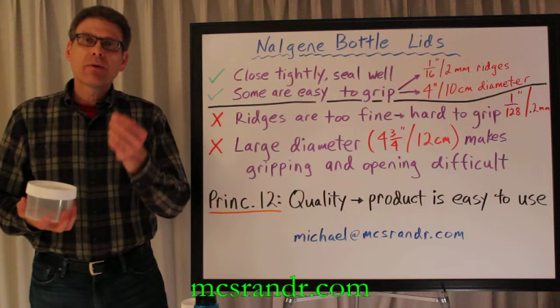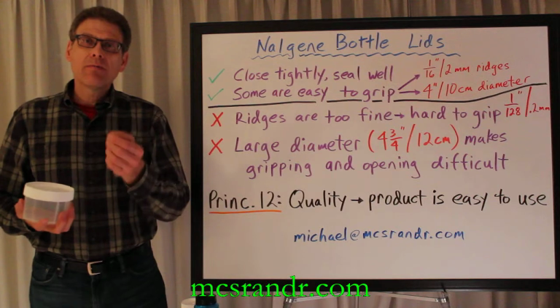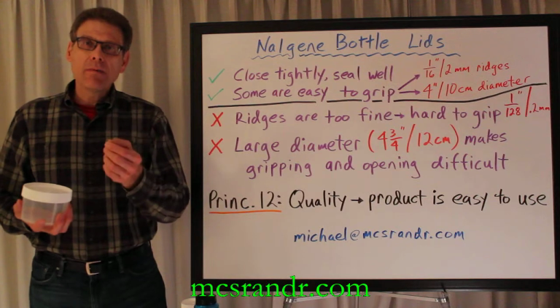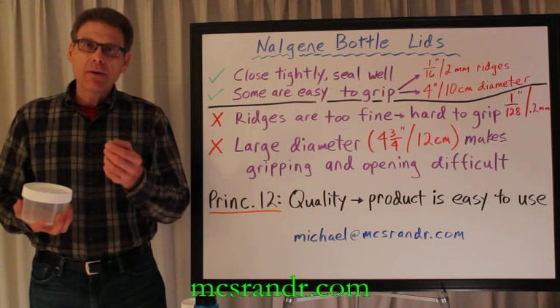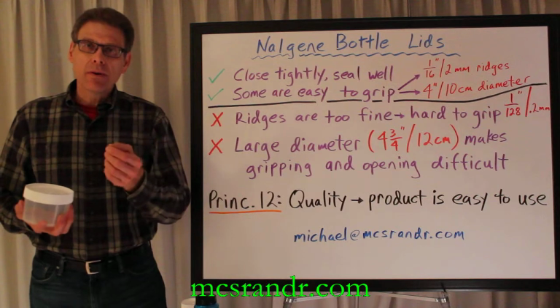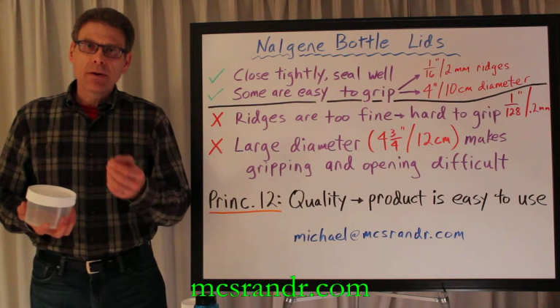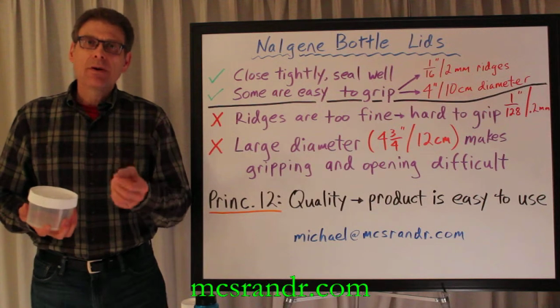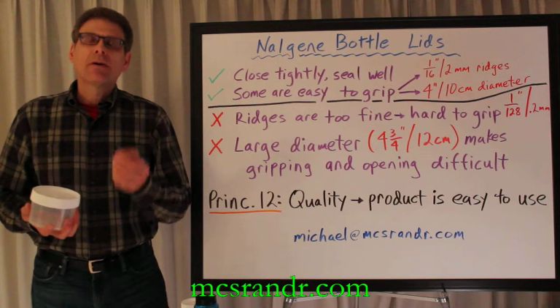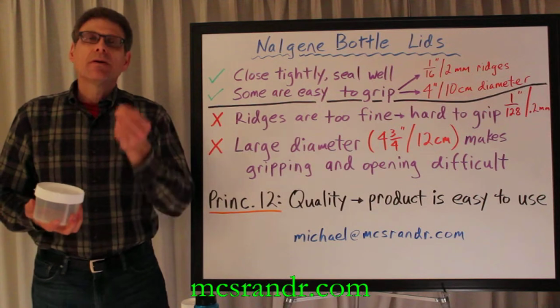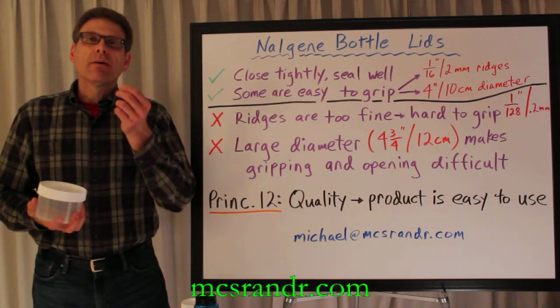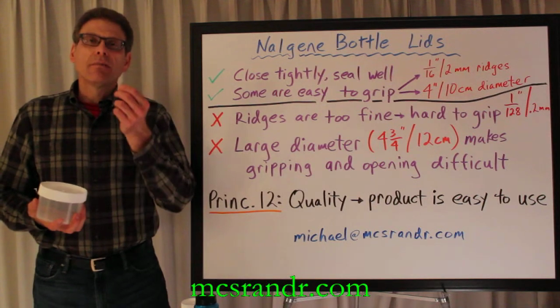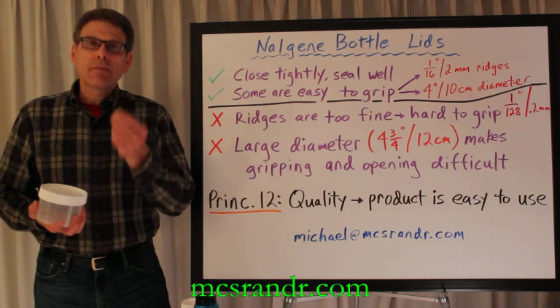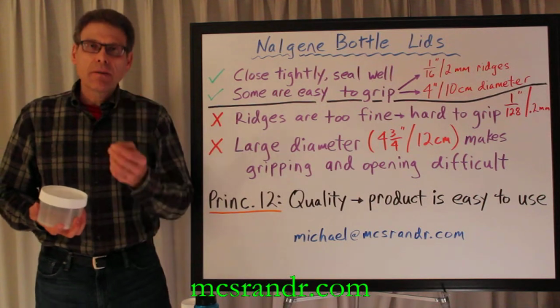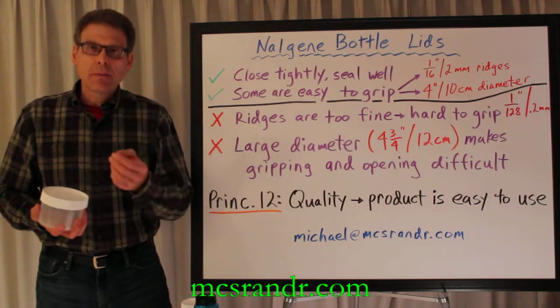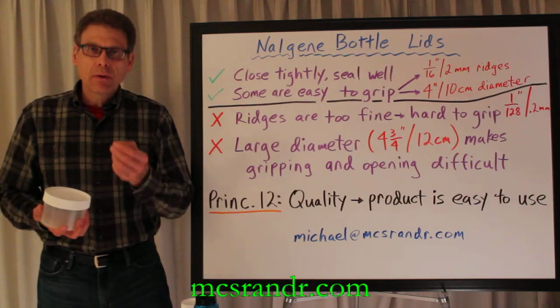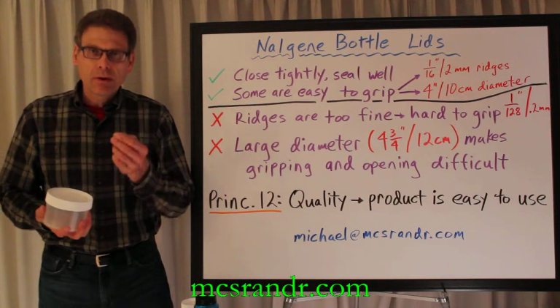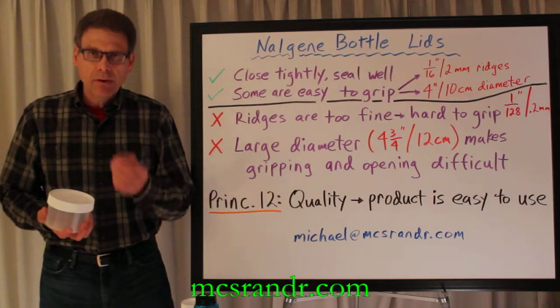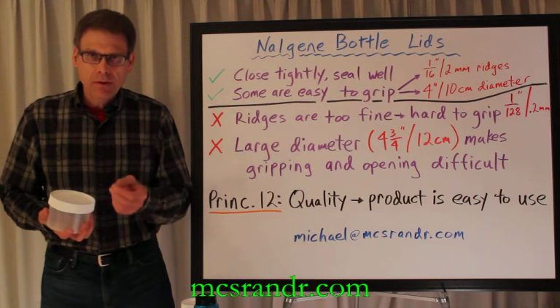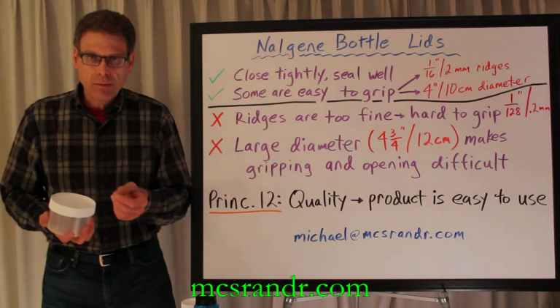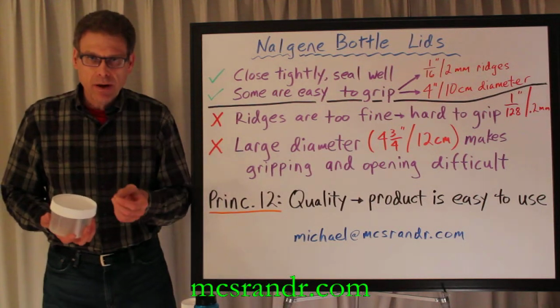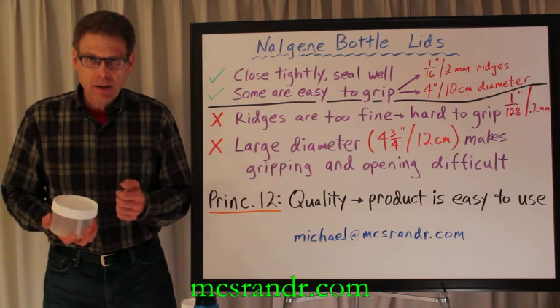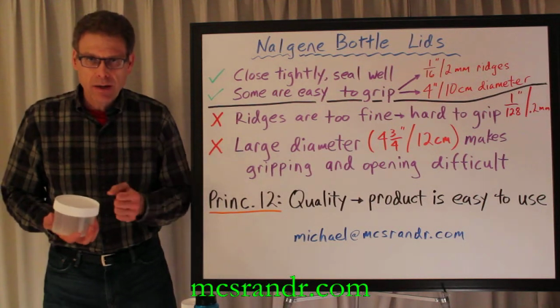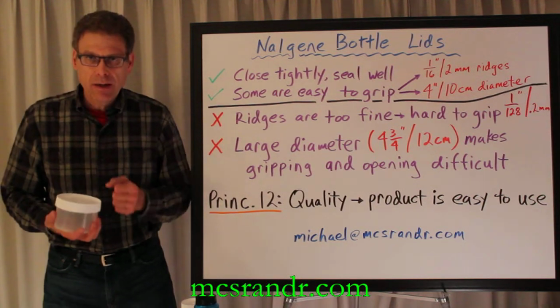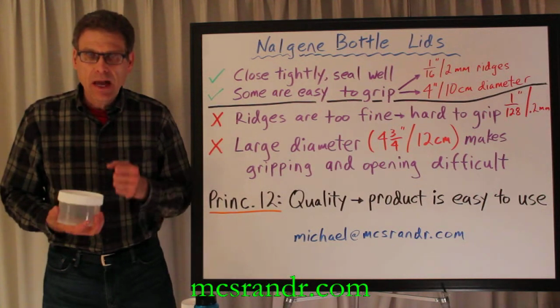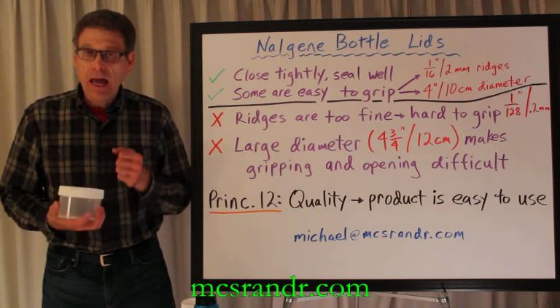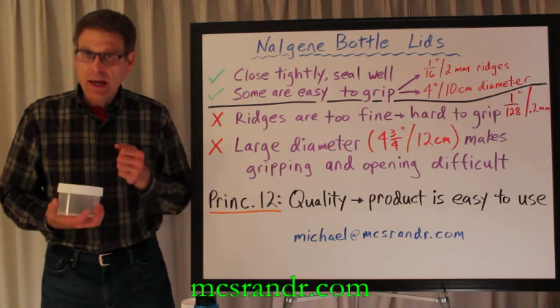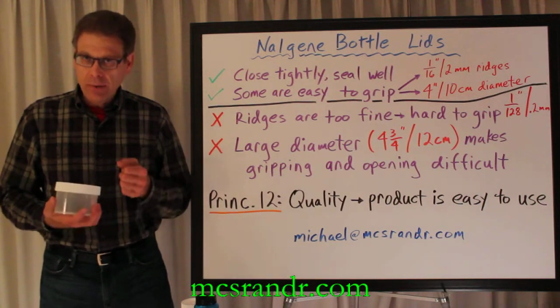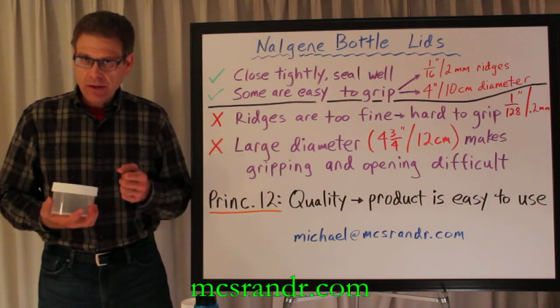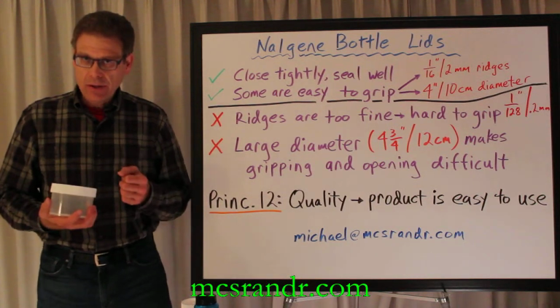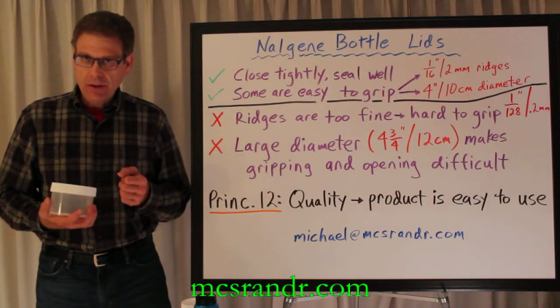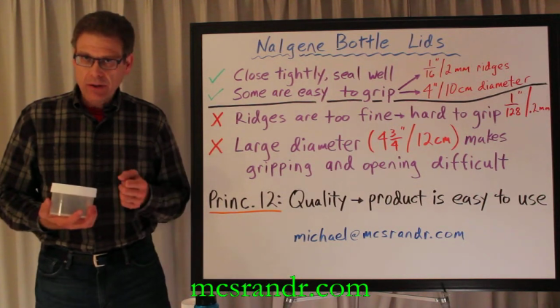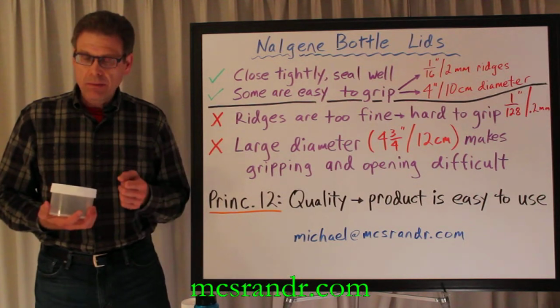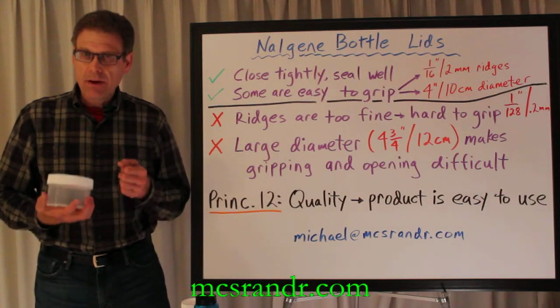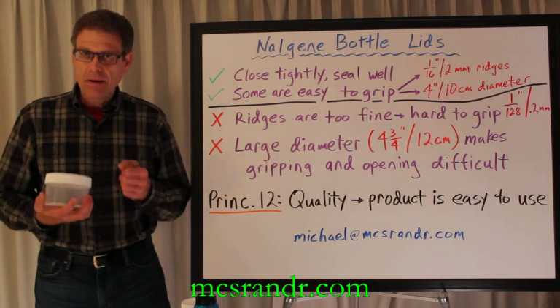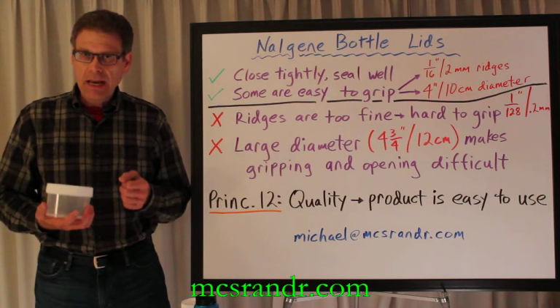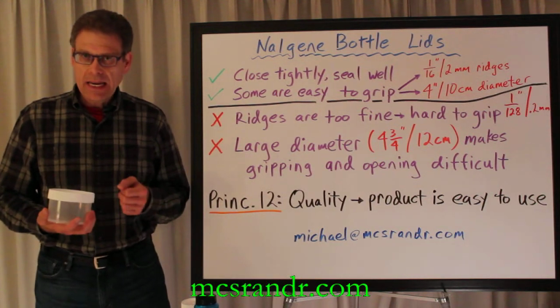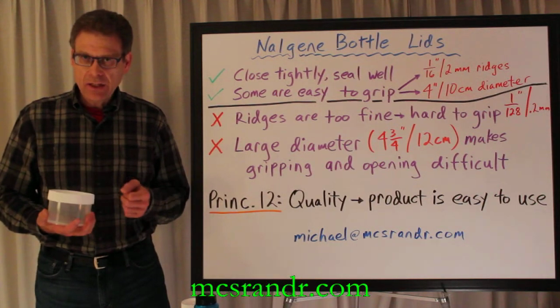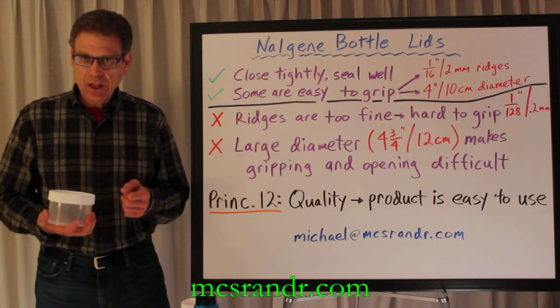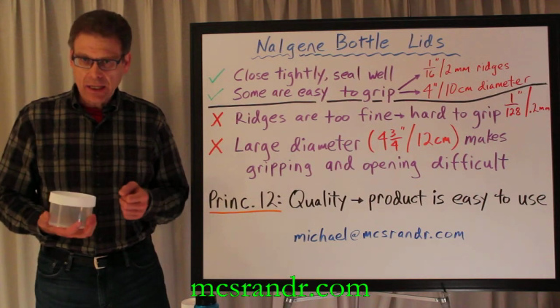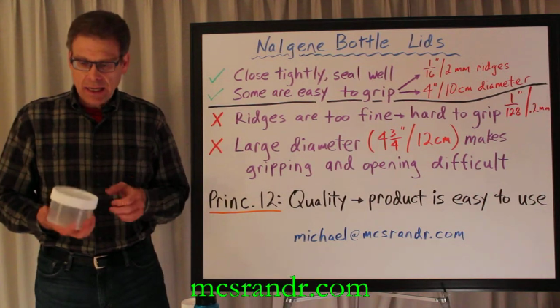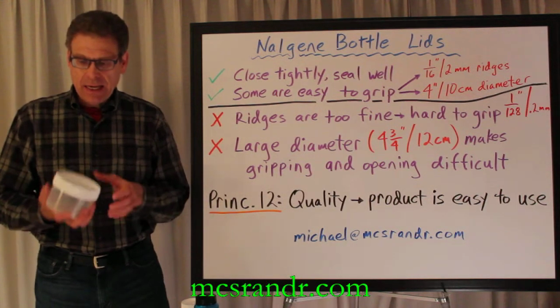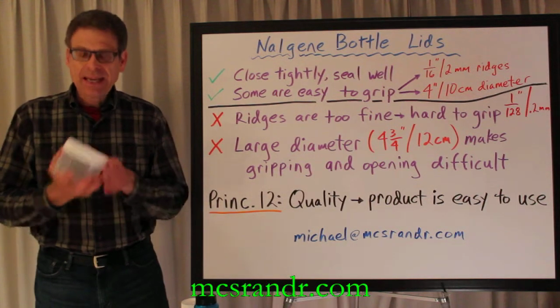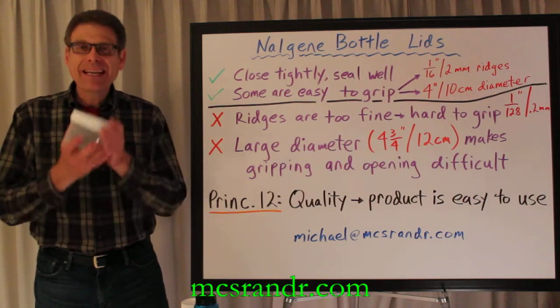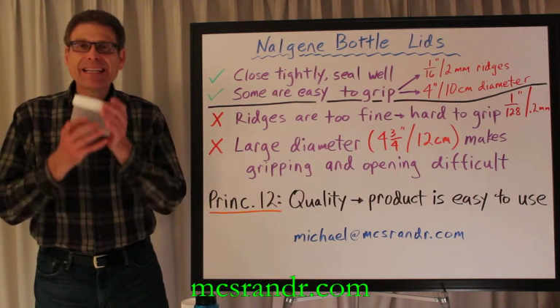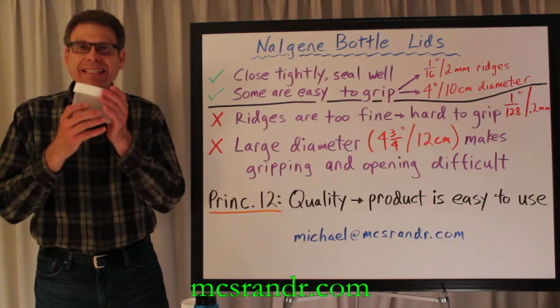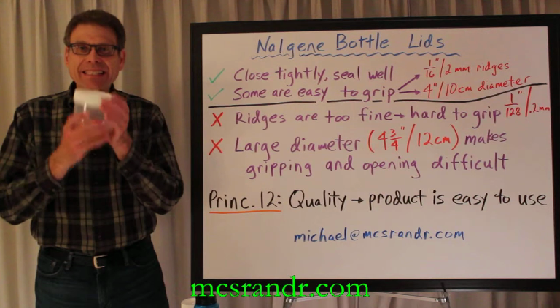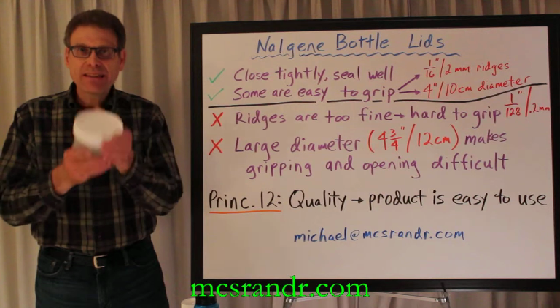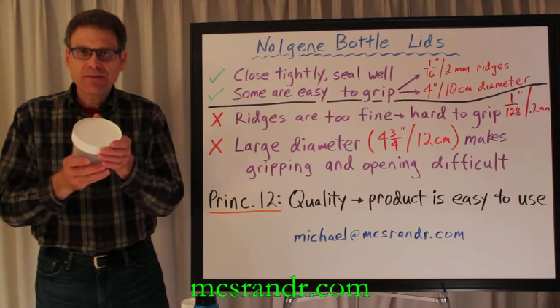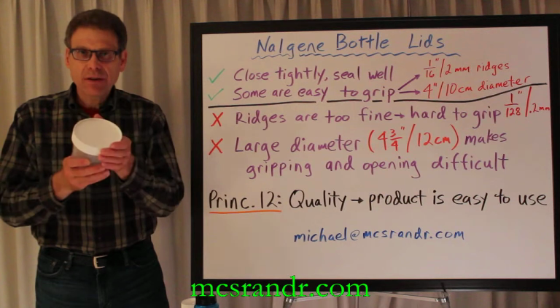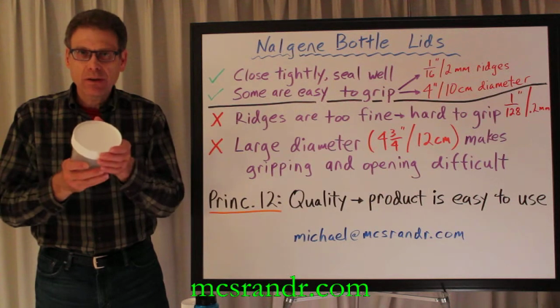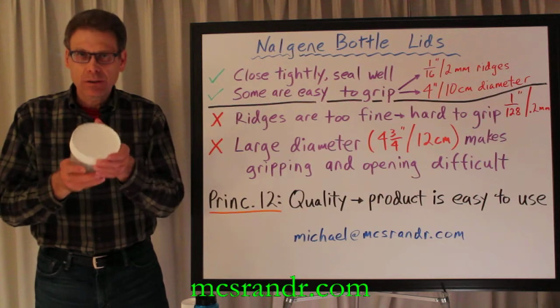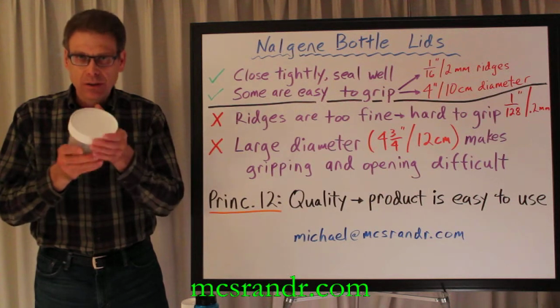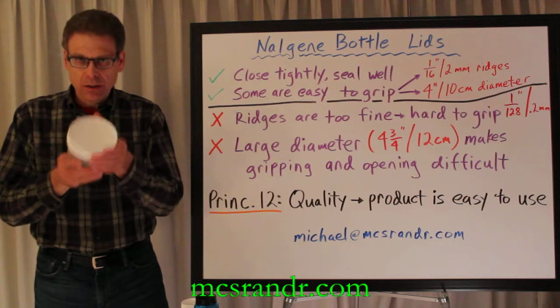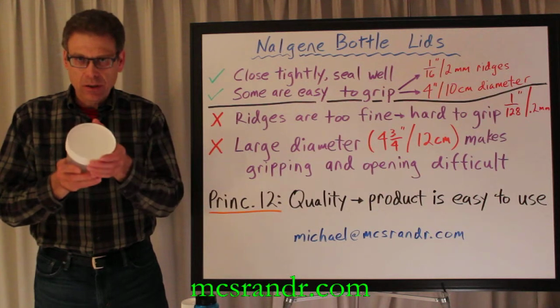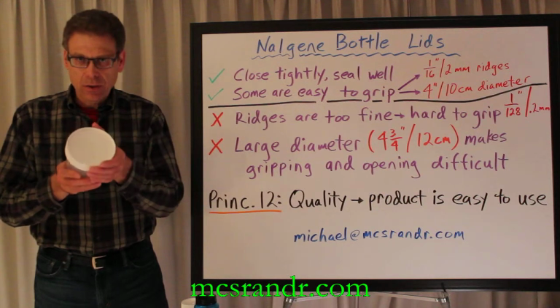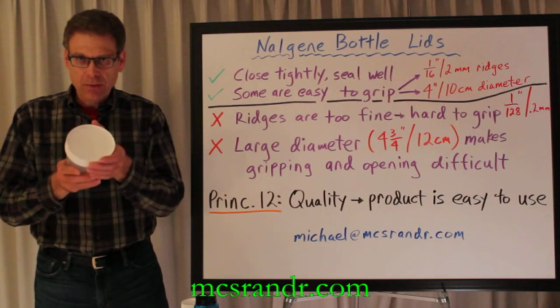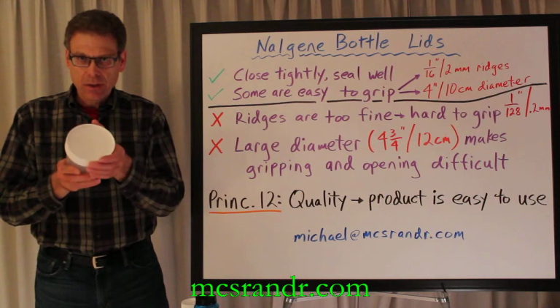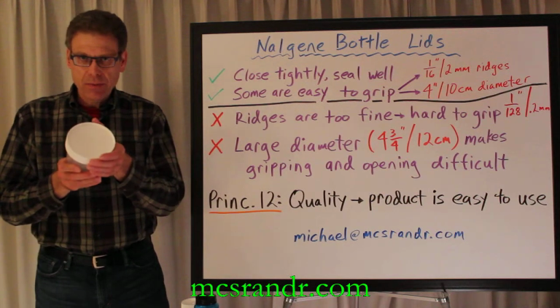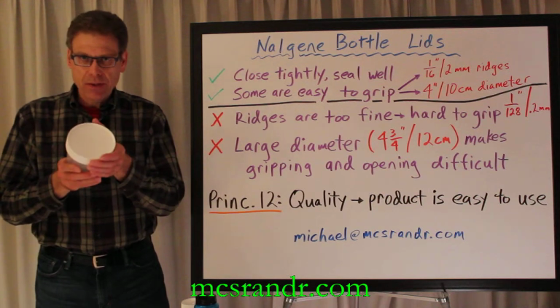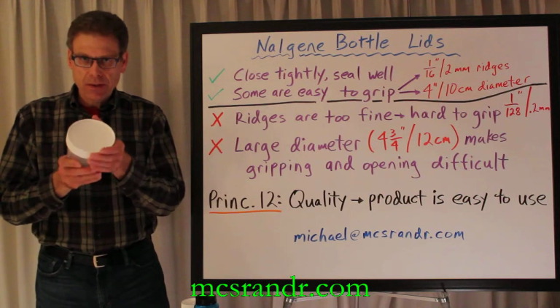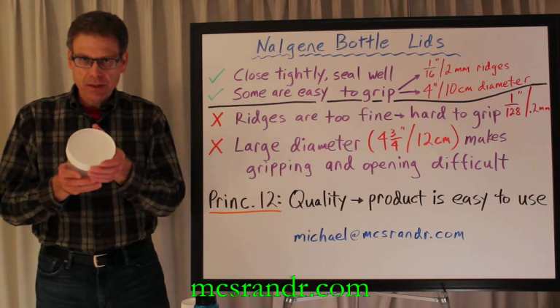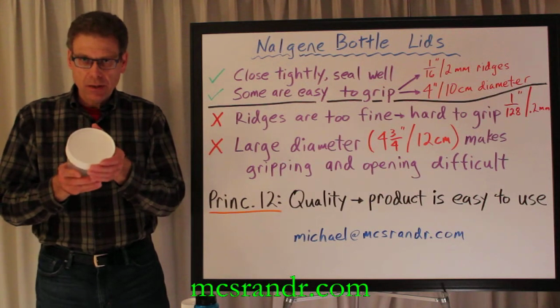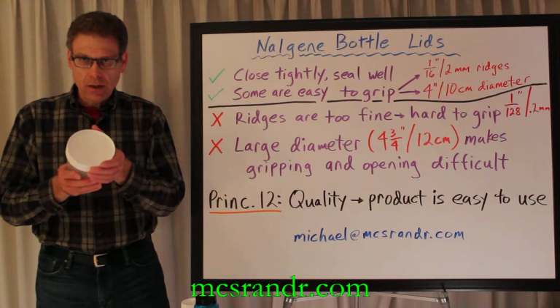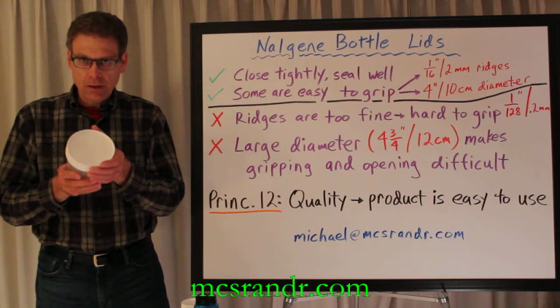Remember, people in North America and Western Europe are aging. It's difficult to grip something this large.